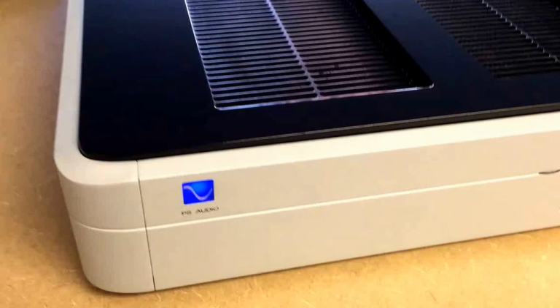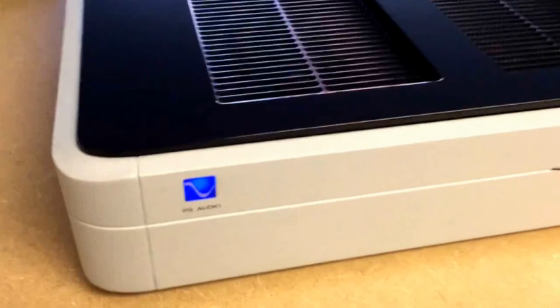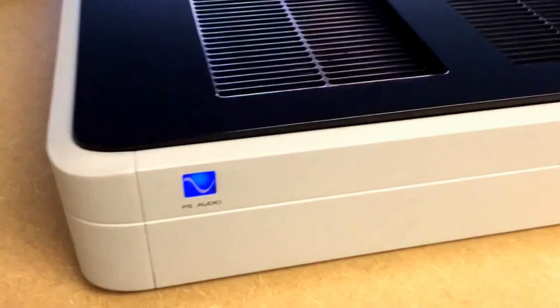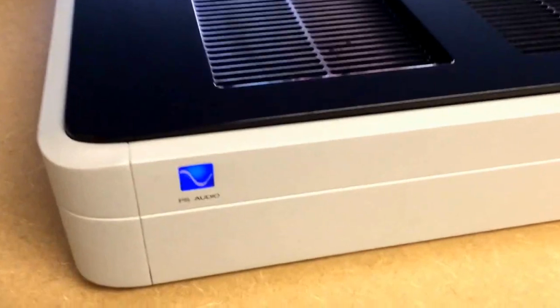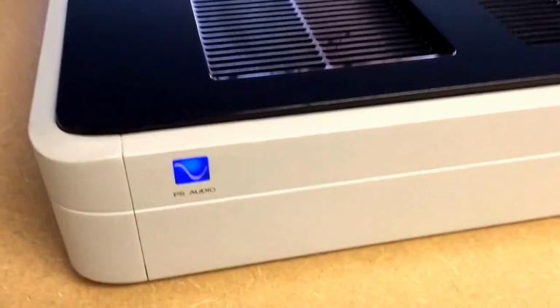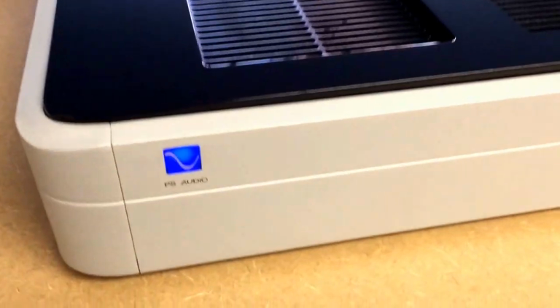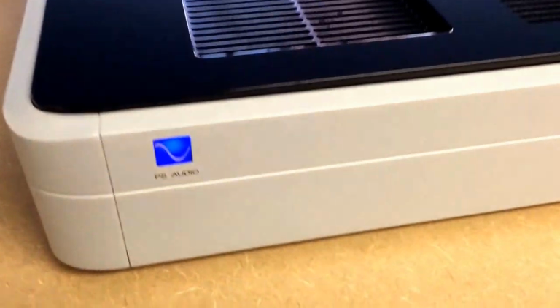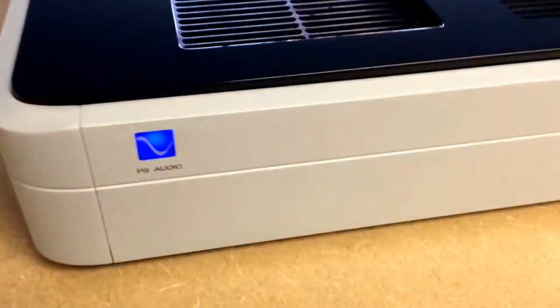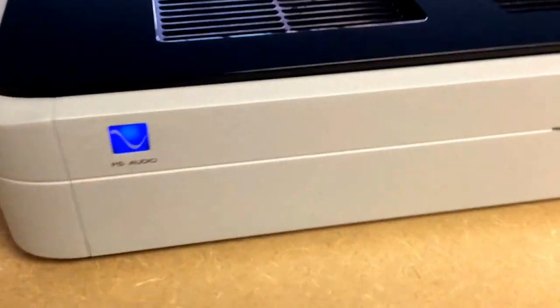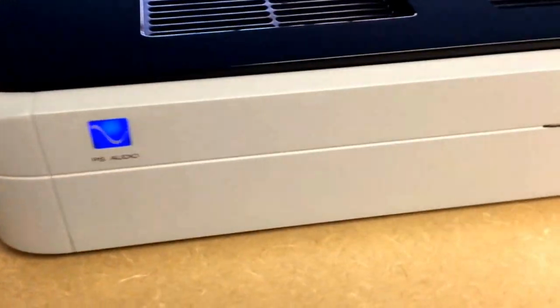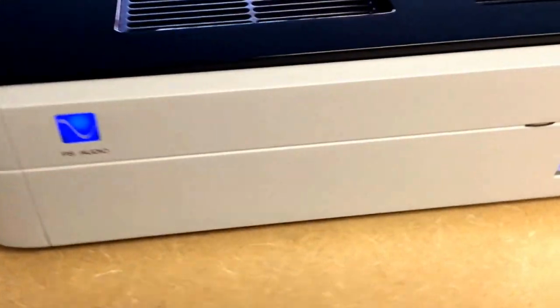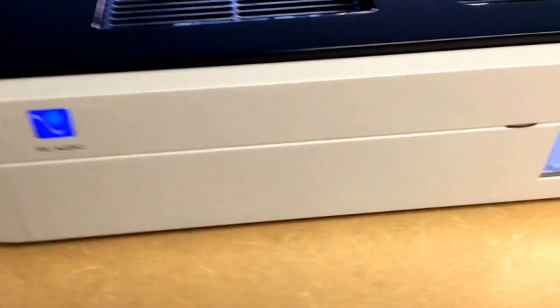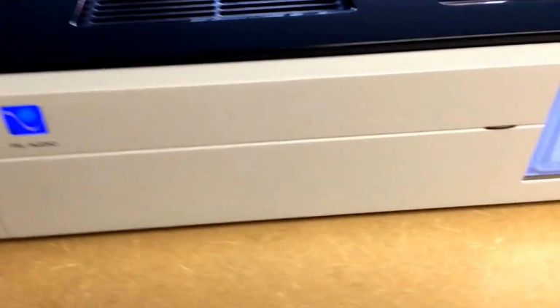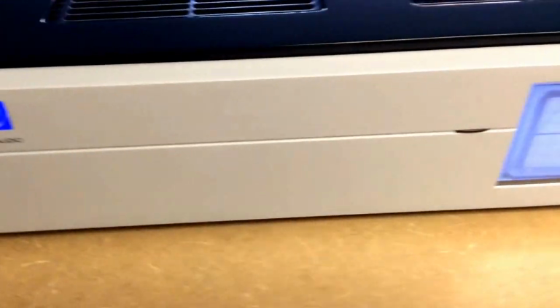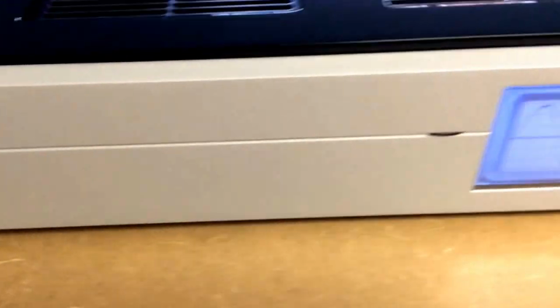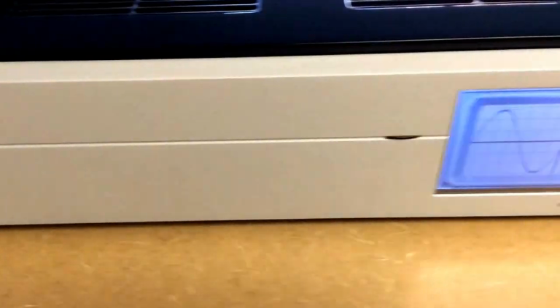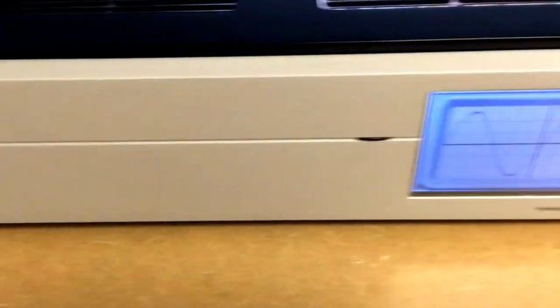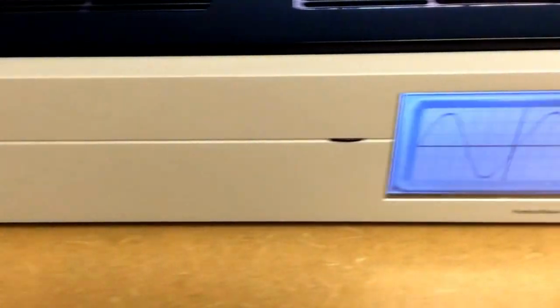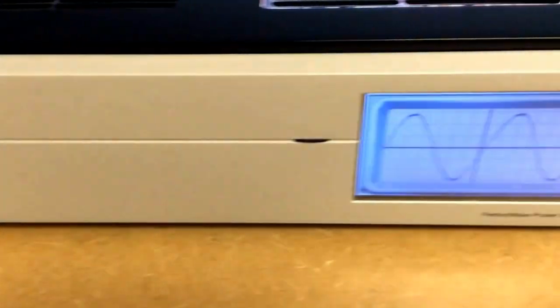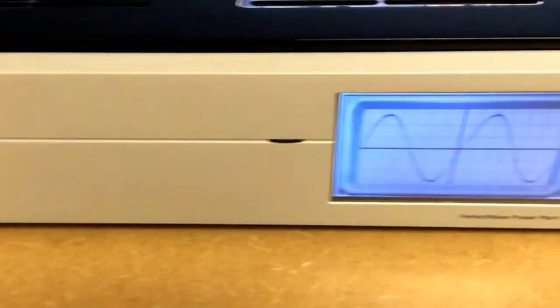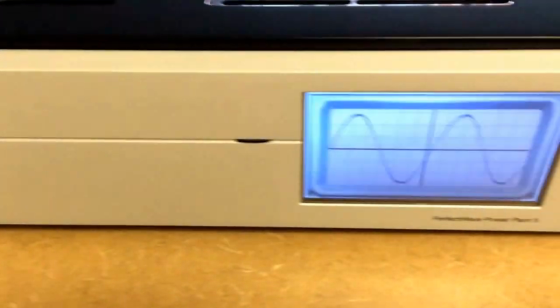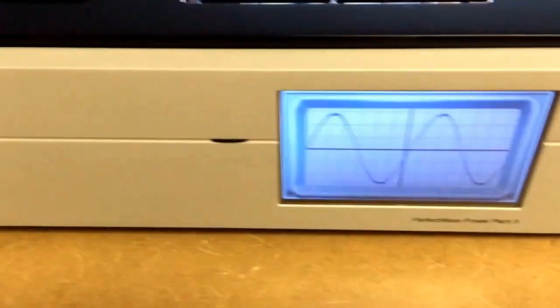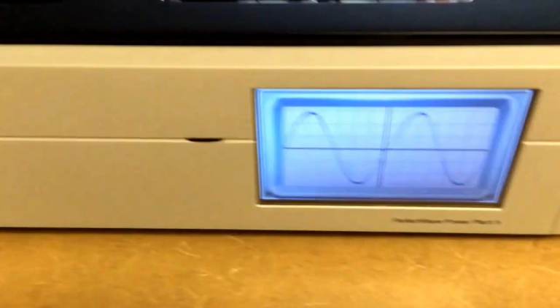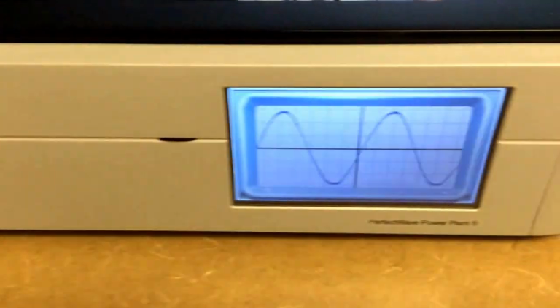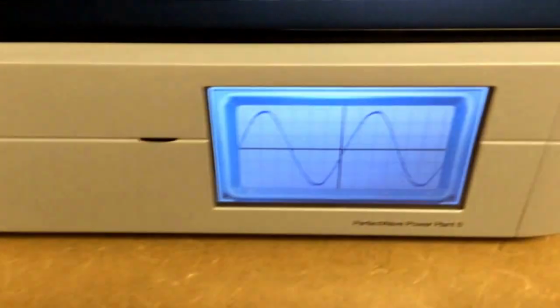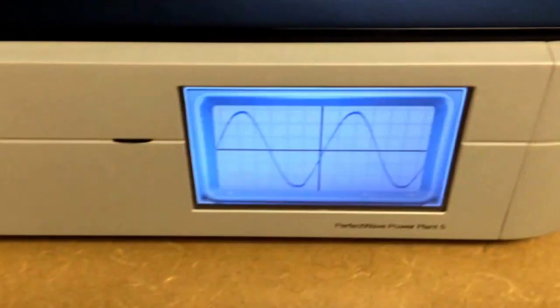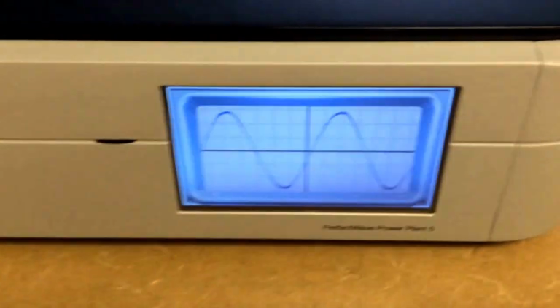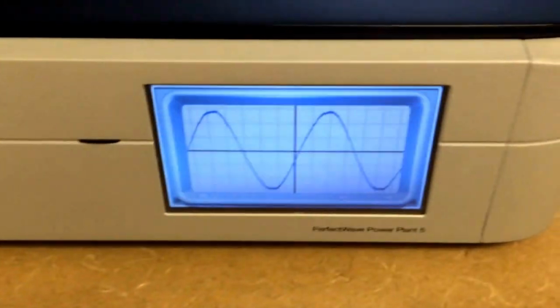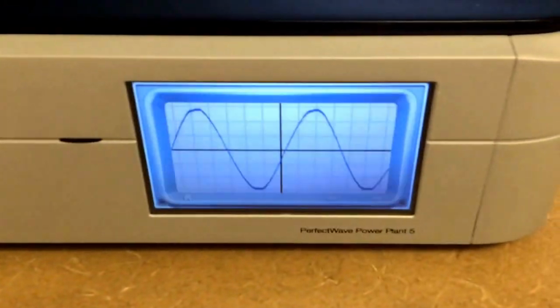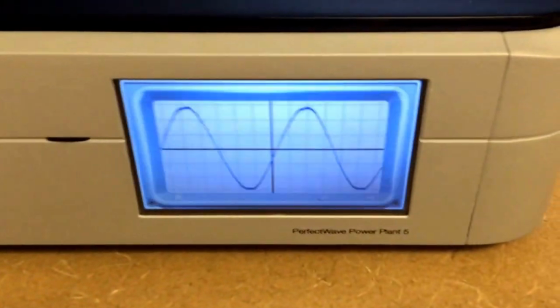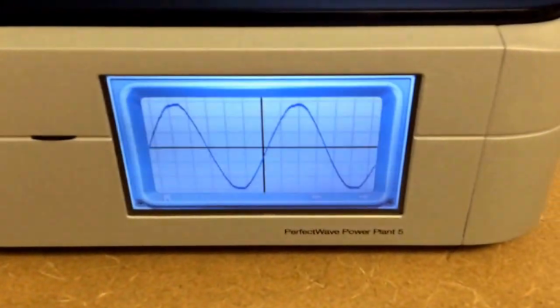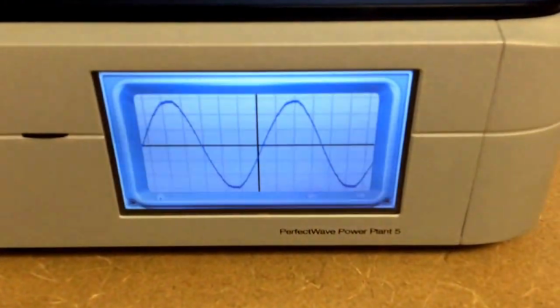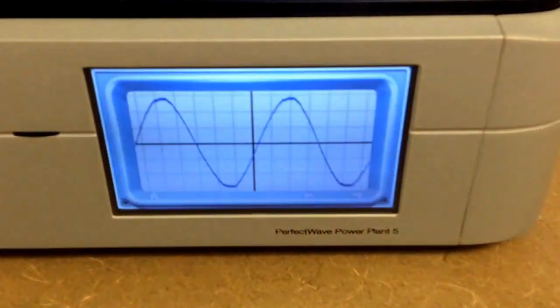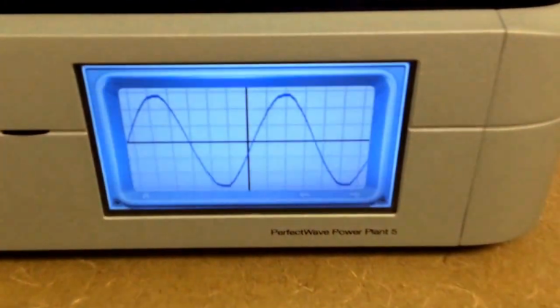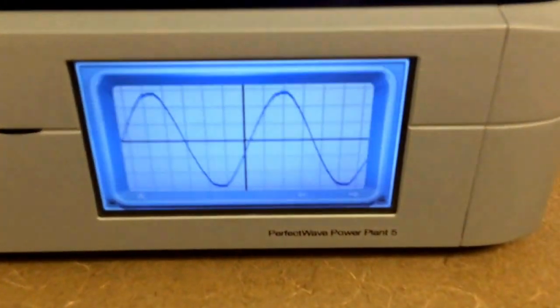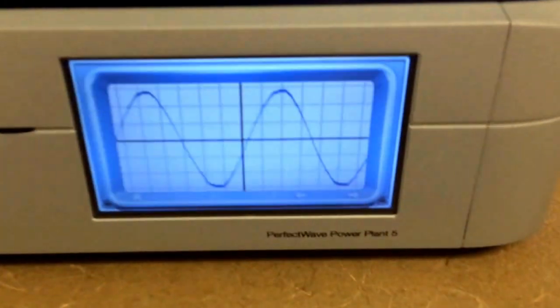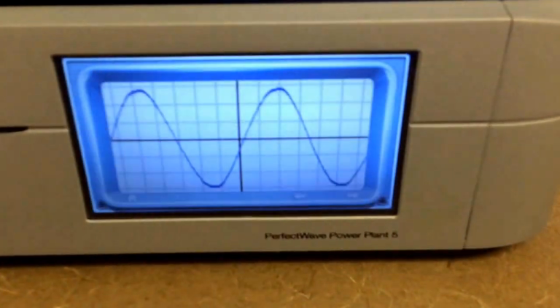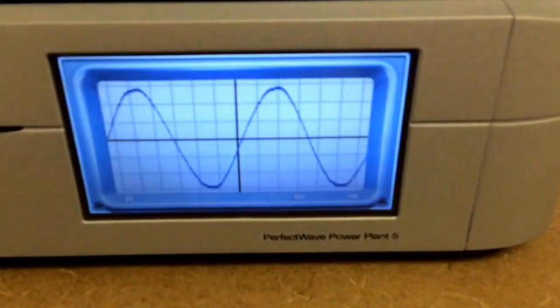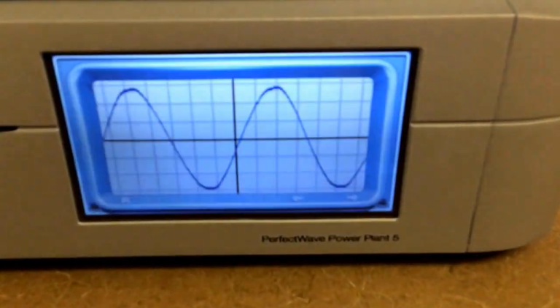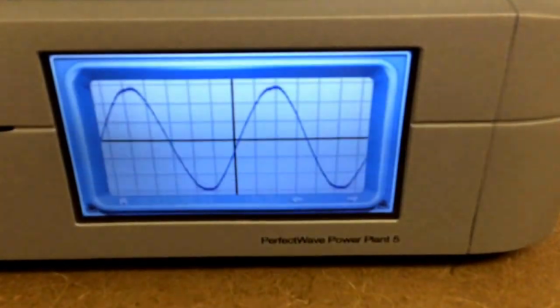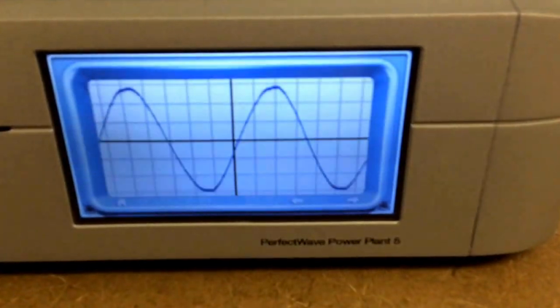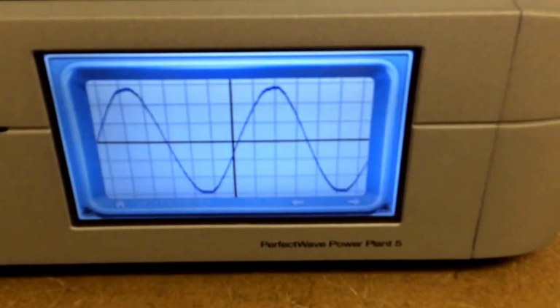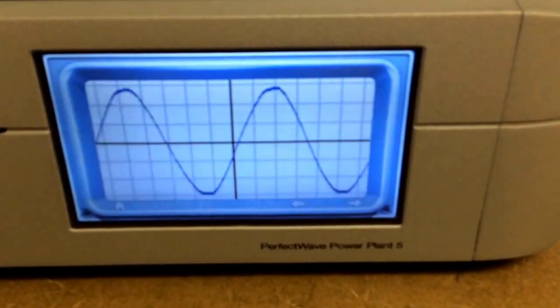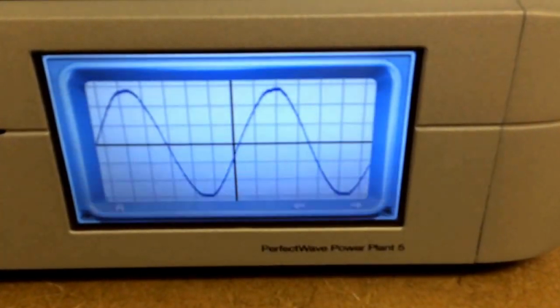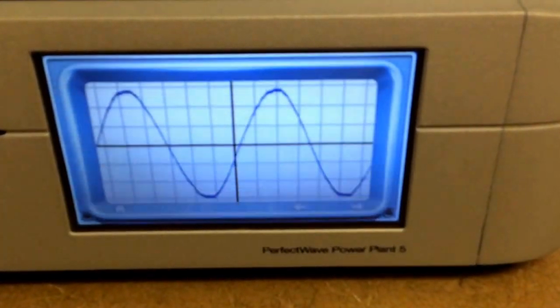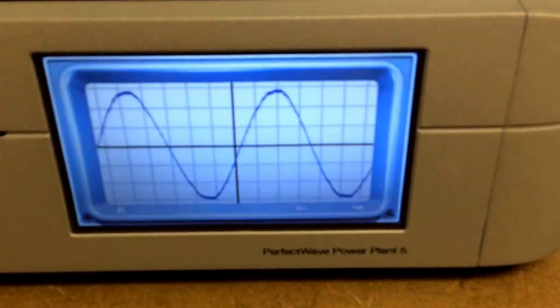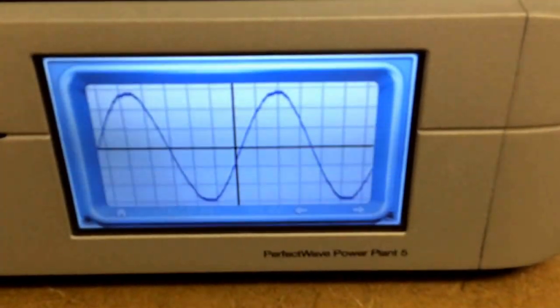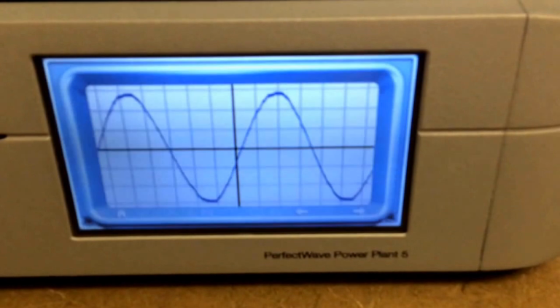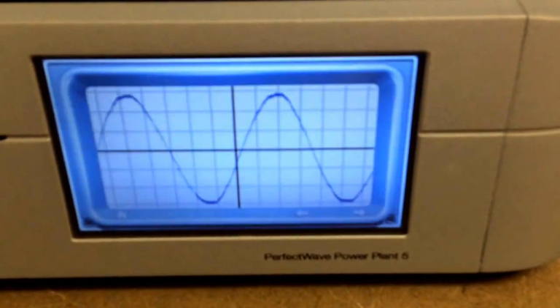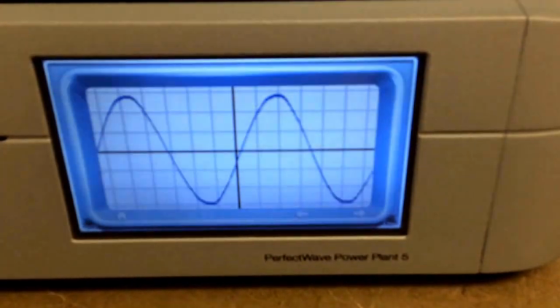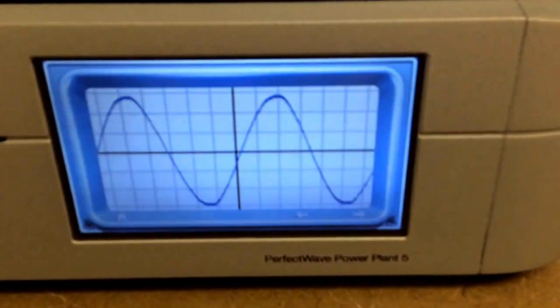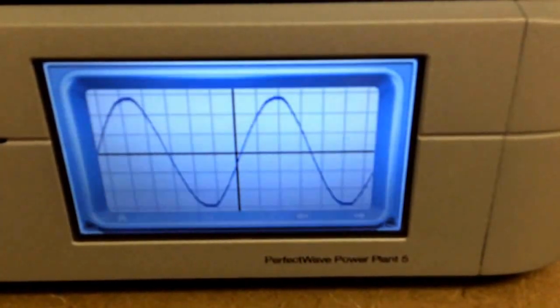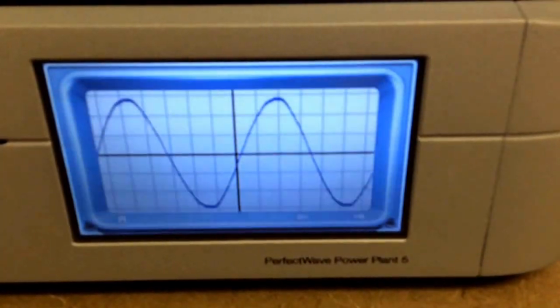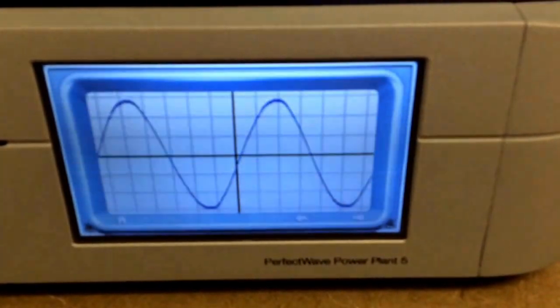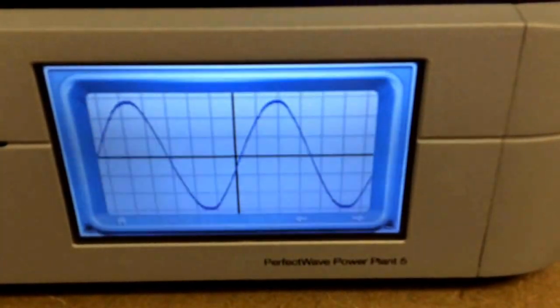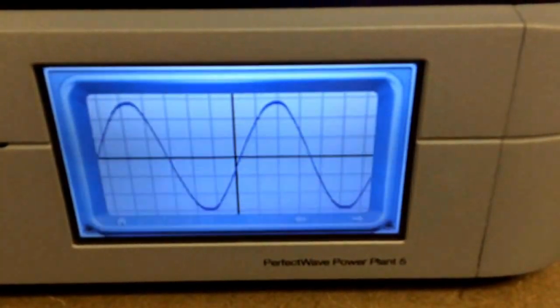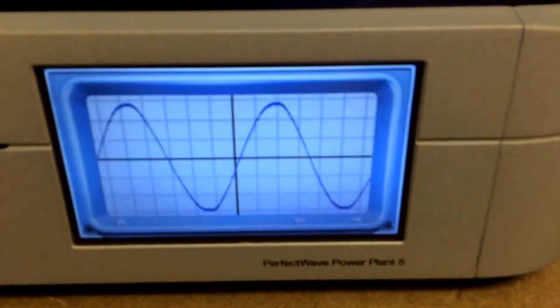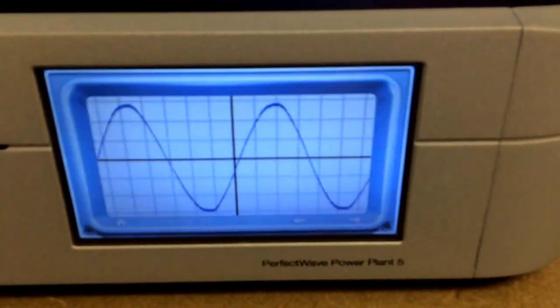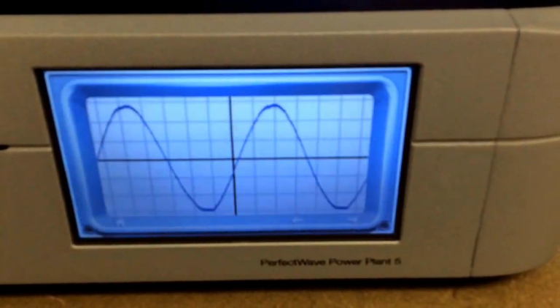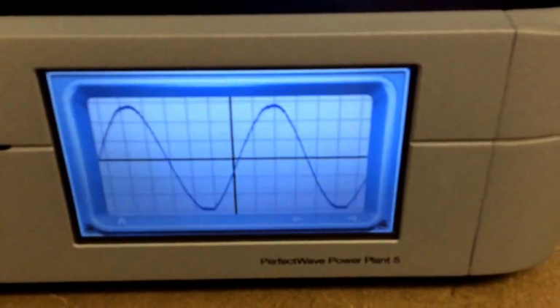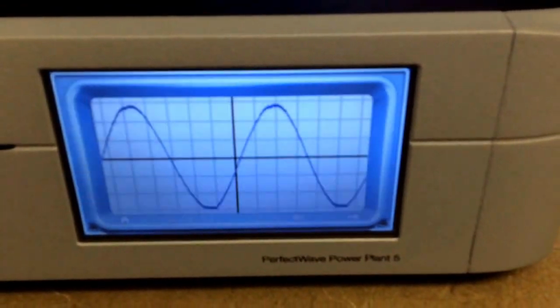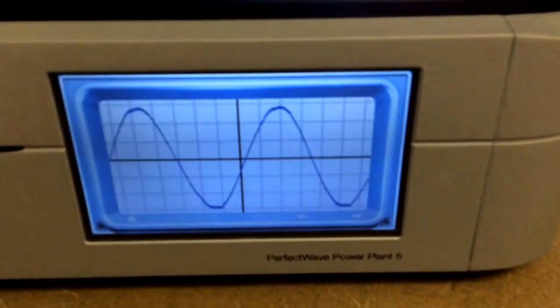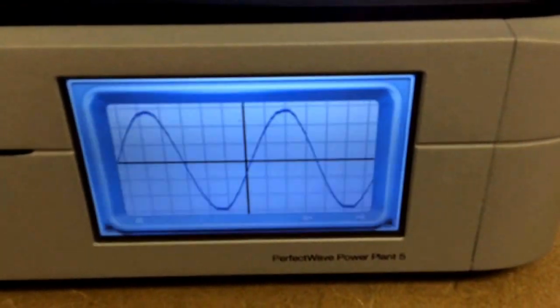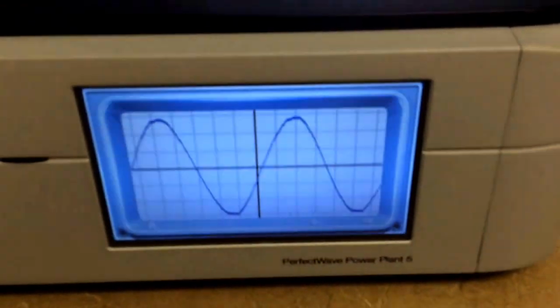This is Ben with Ben Hayes Web Sales. I'm going to do a quick demo and video walk around this Perfect Wave Power Plant 5.